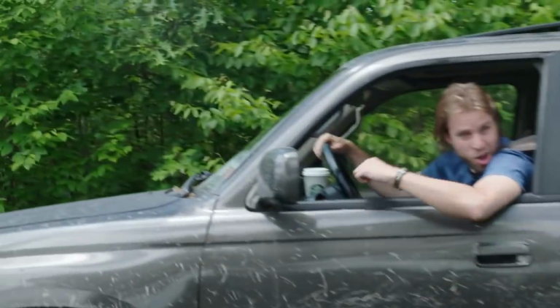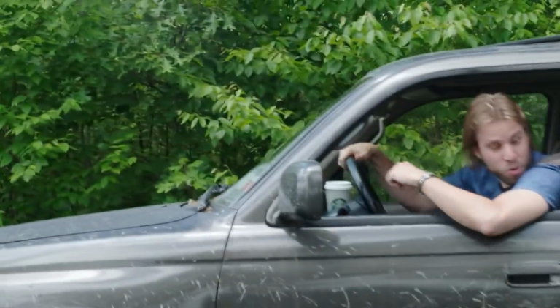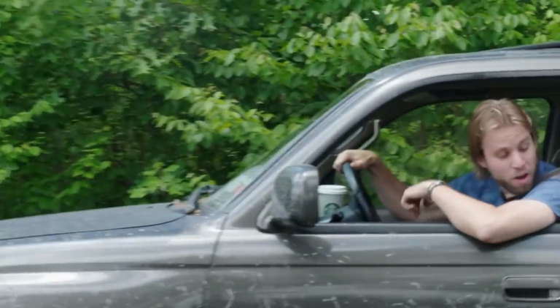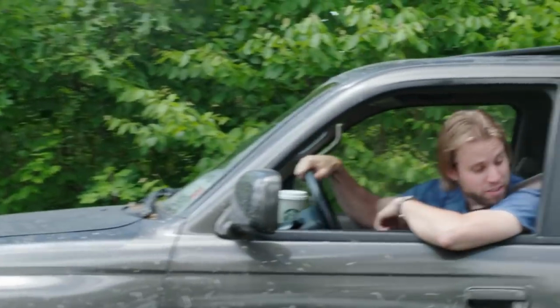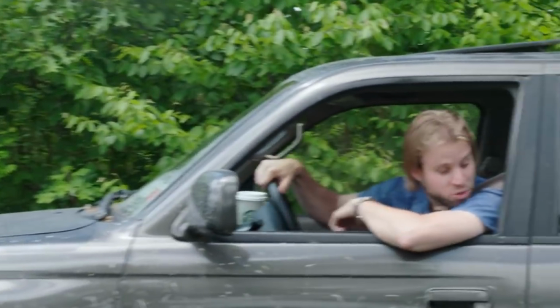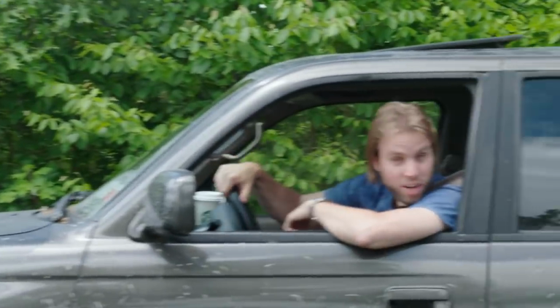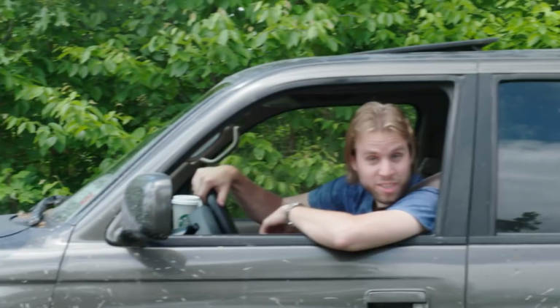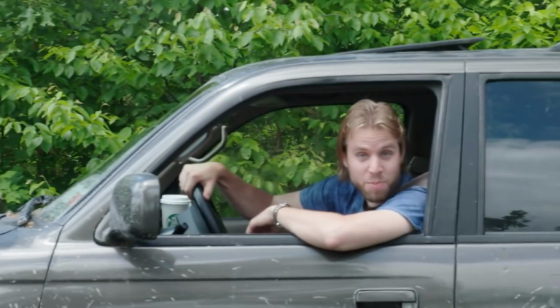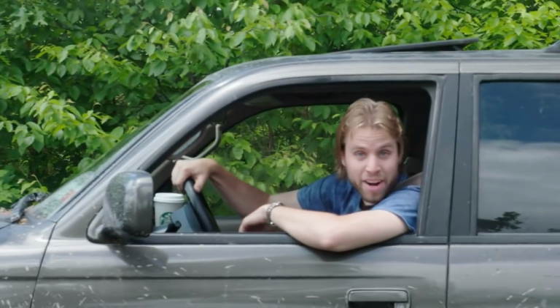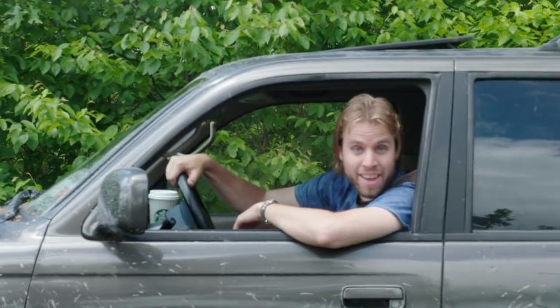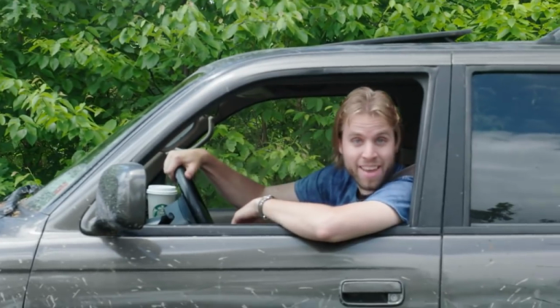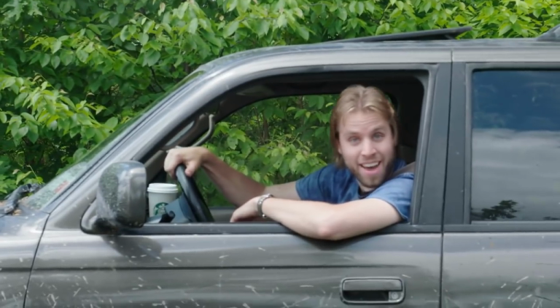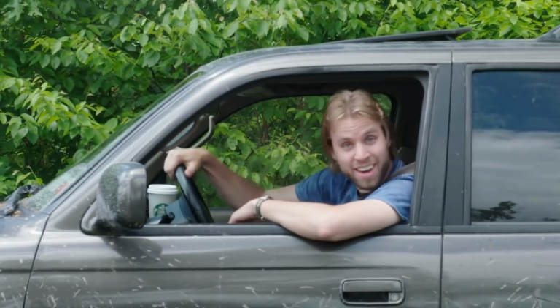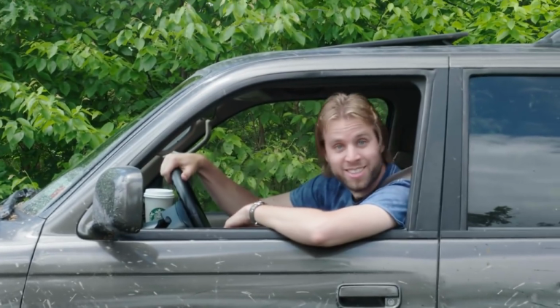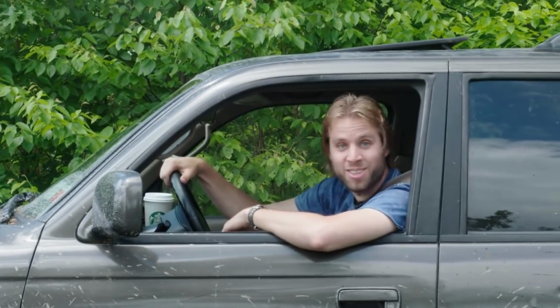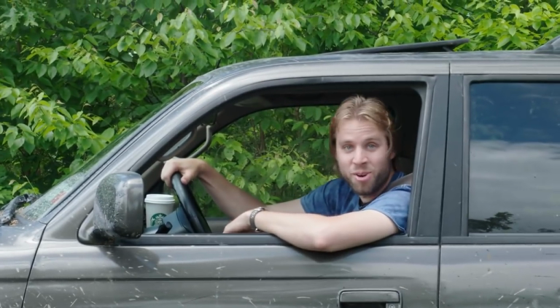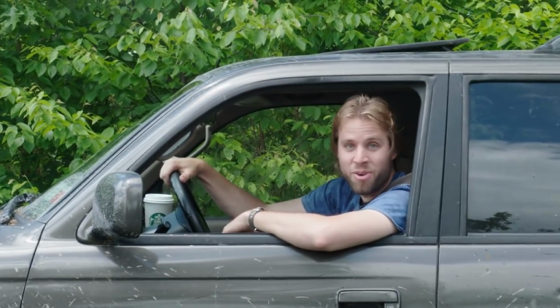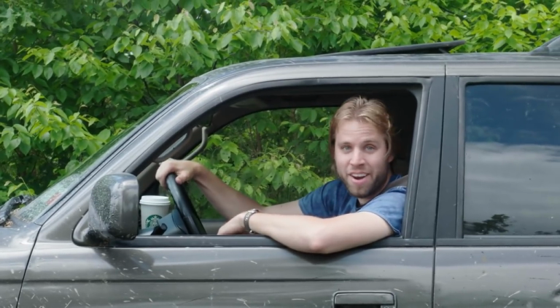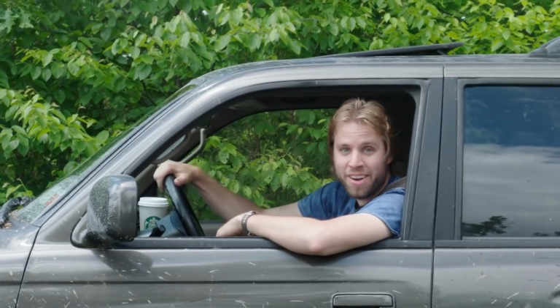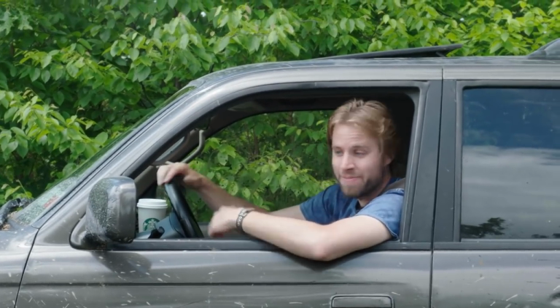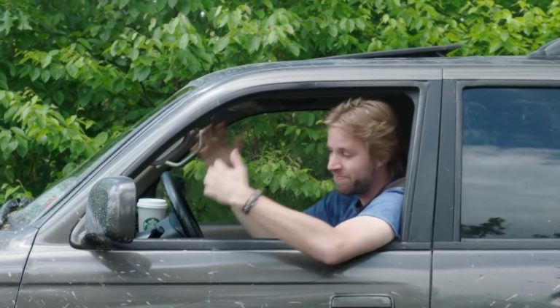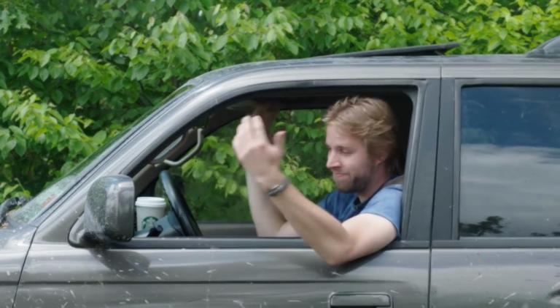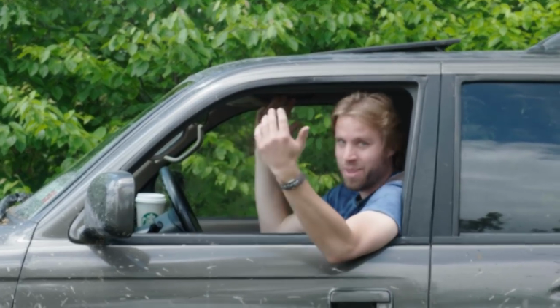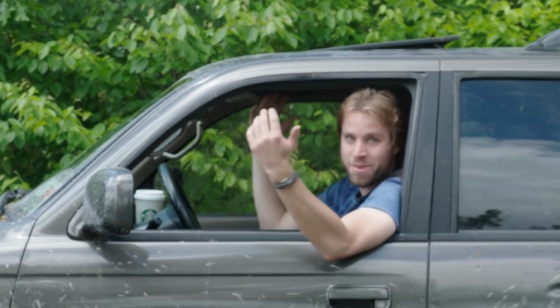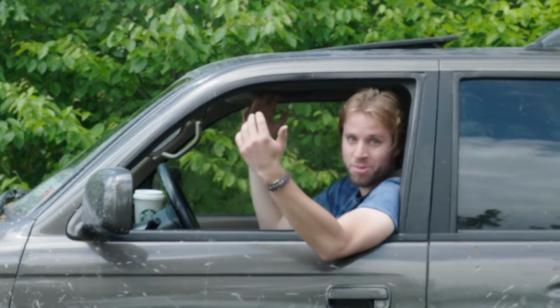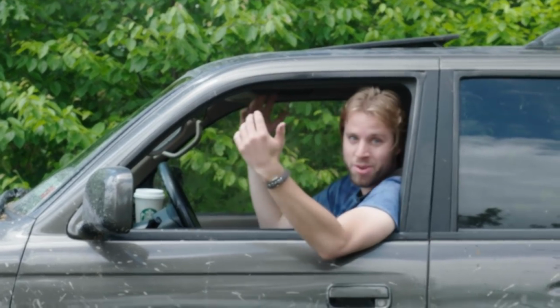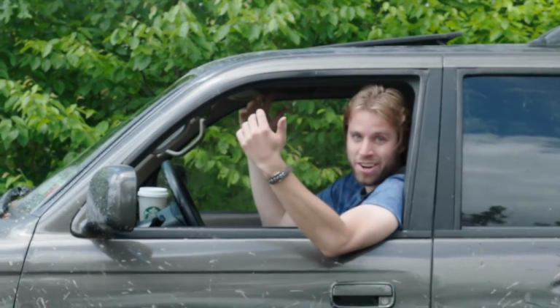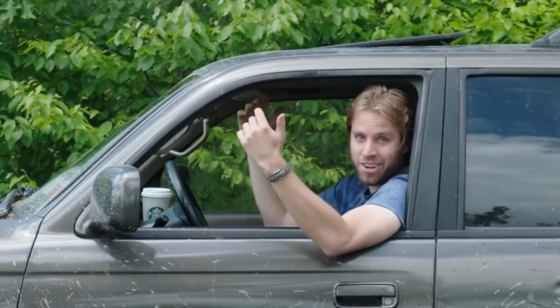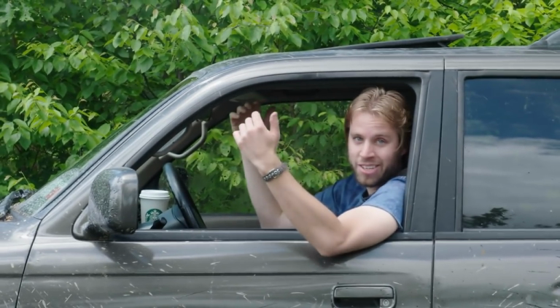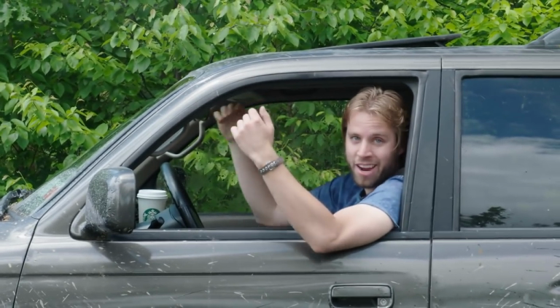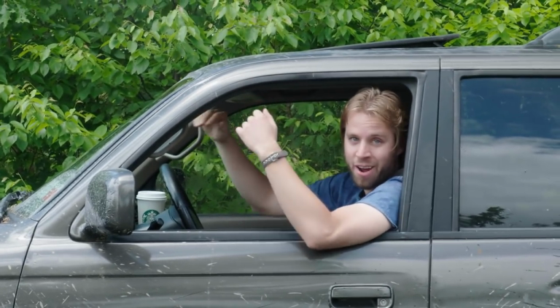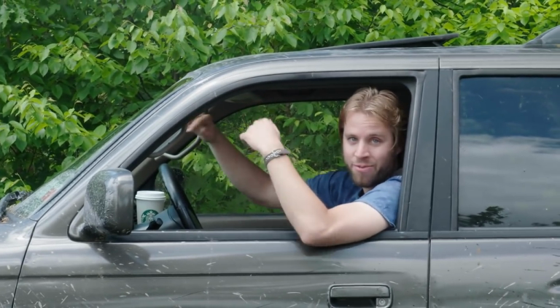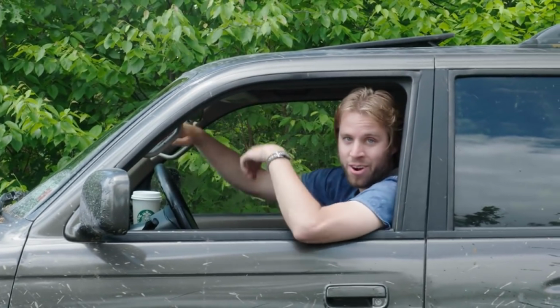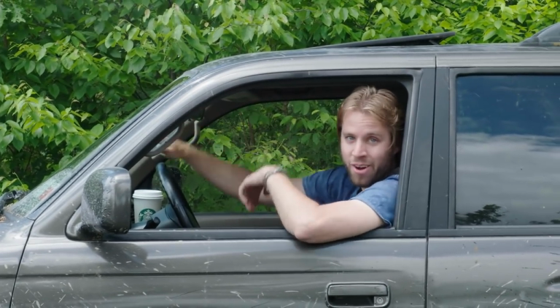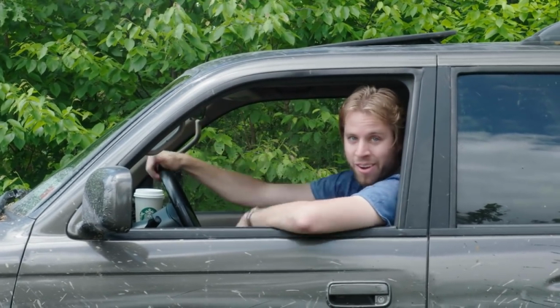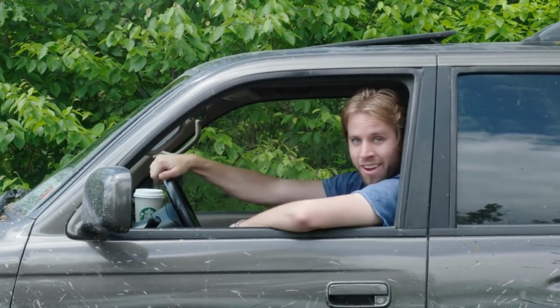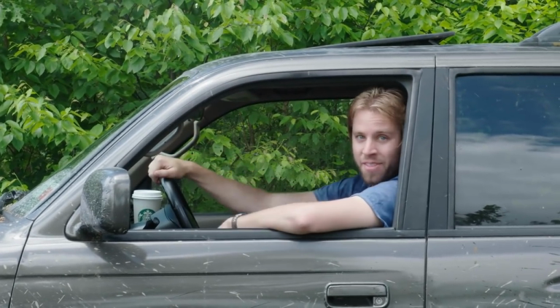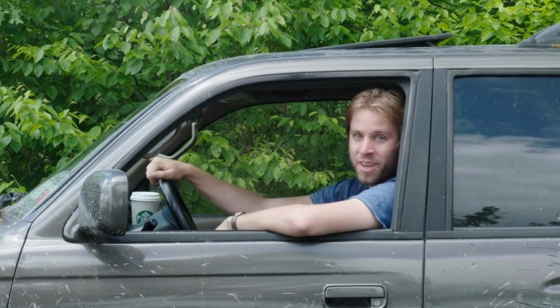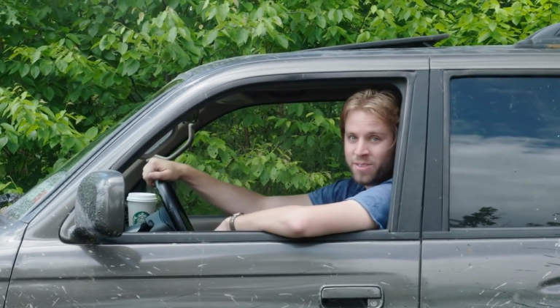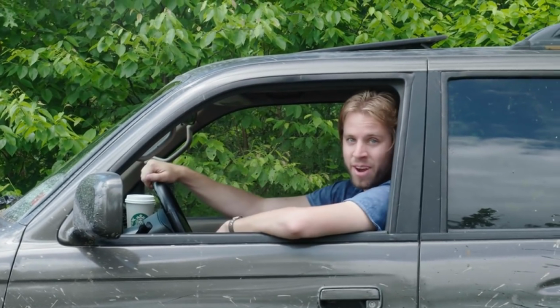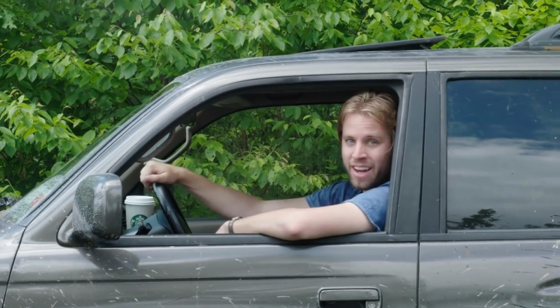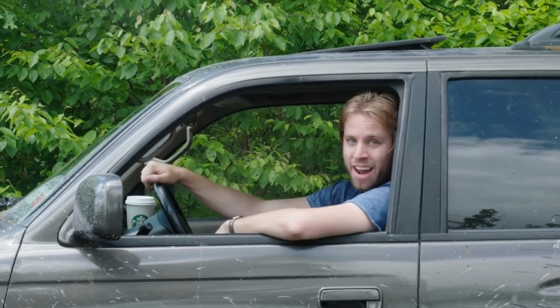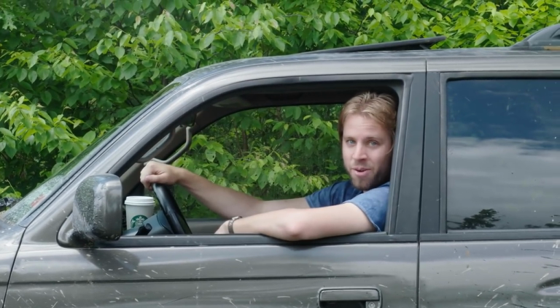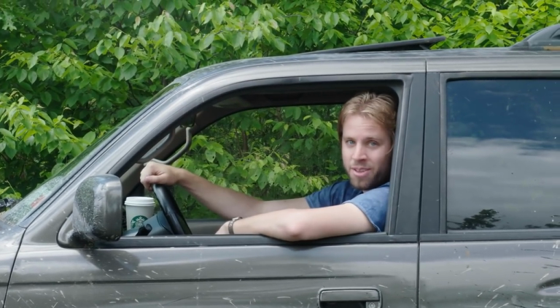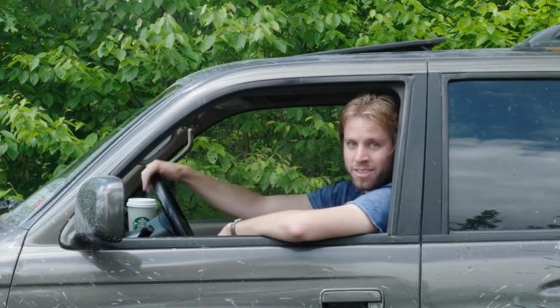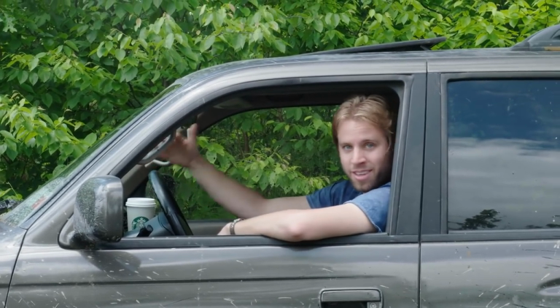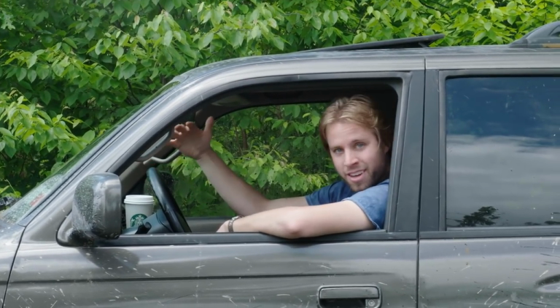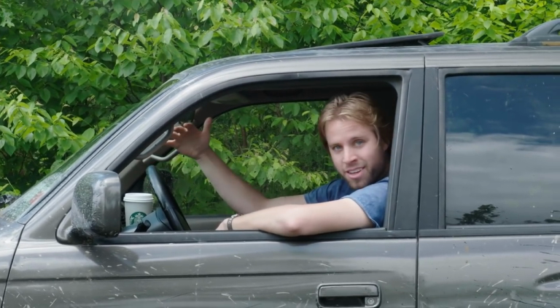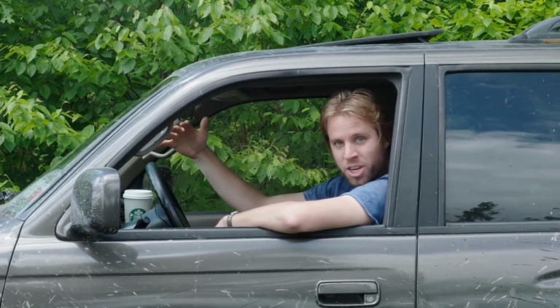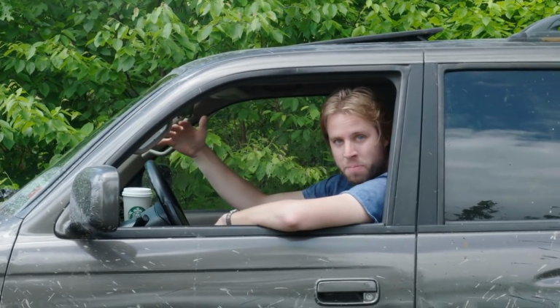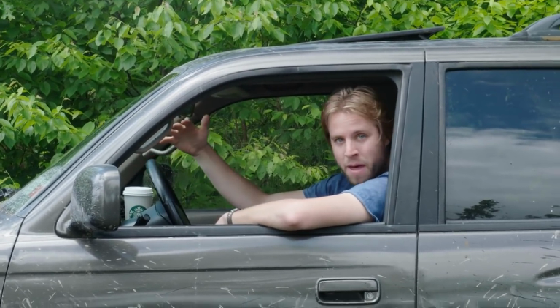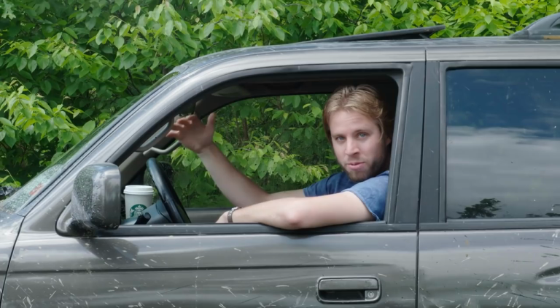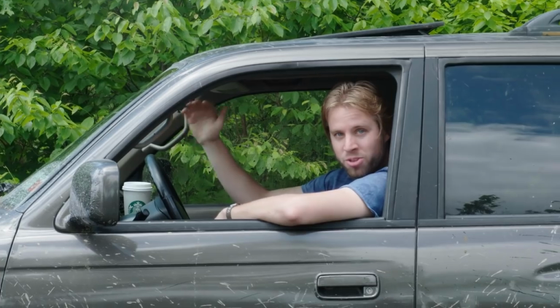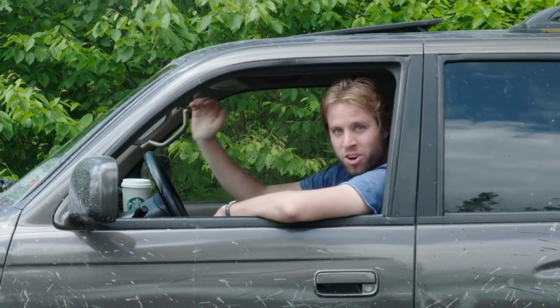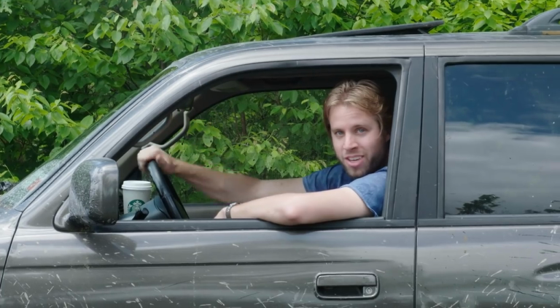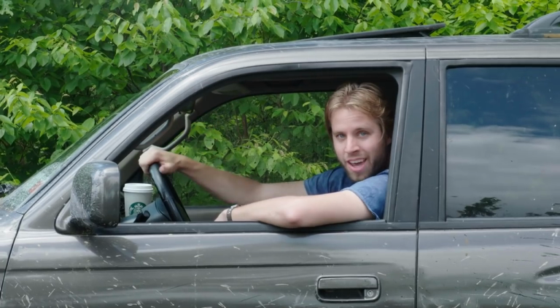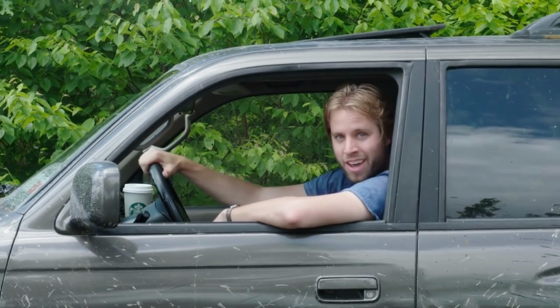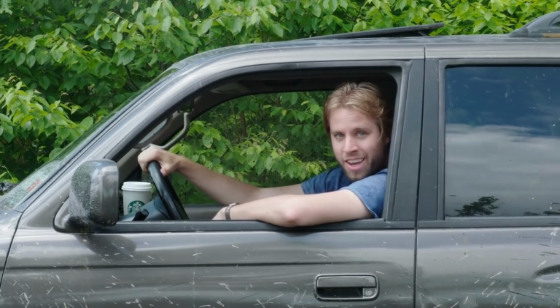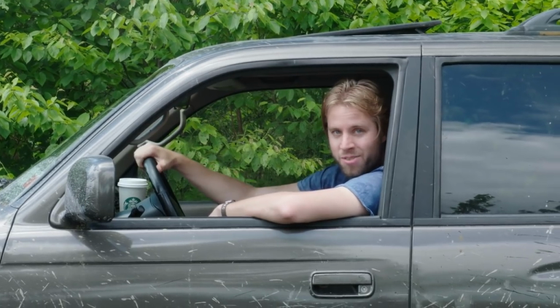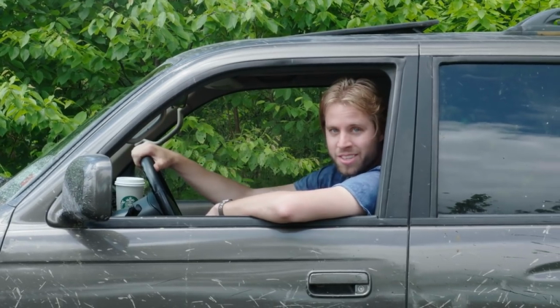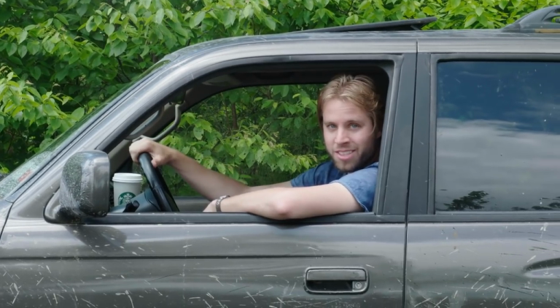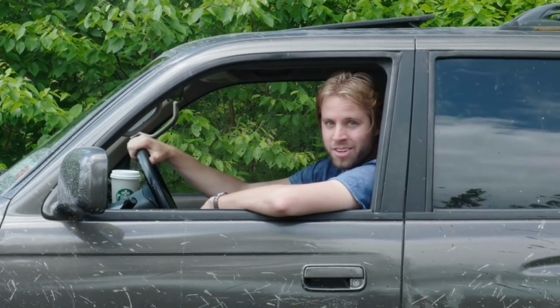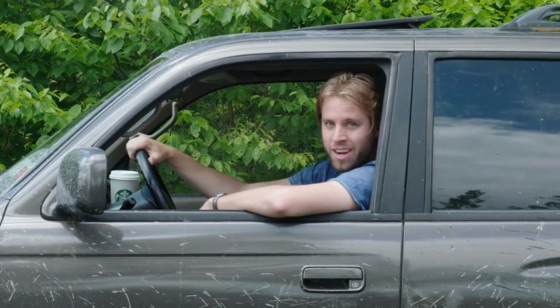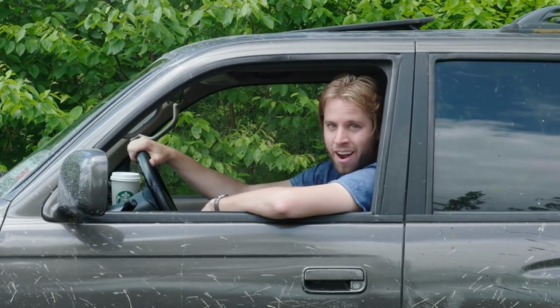The truck's muddy and it's still running — that means we had a good day off-road. Thanks for hanging out with us. Check back at Truck Yeah again real soon.